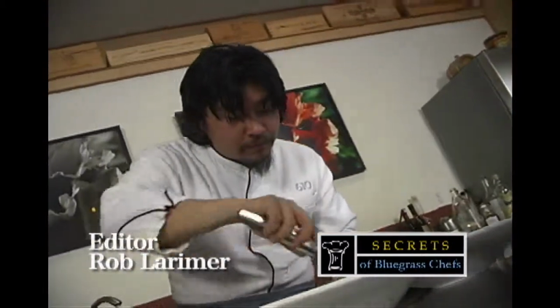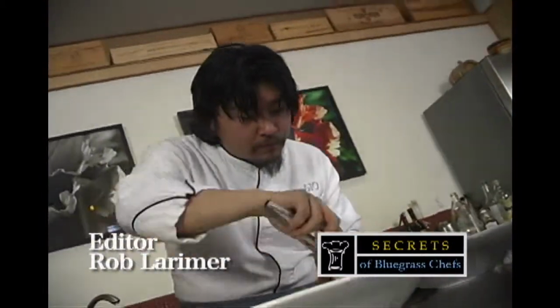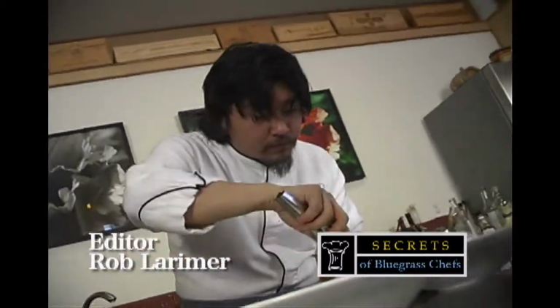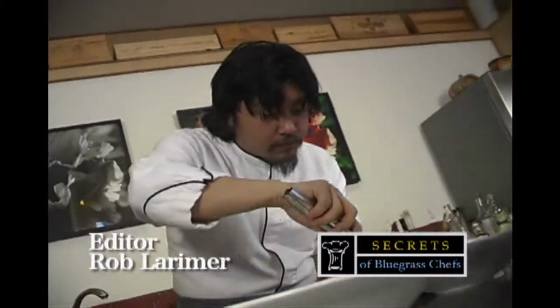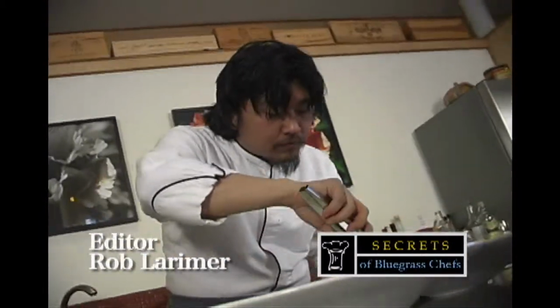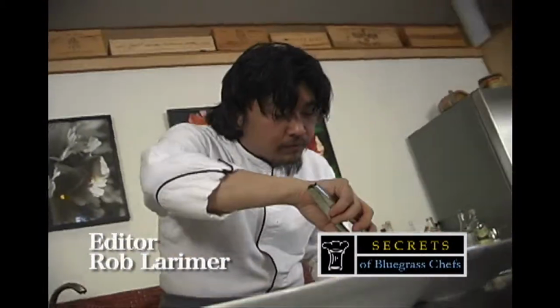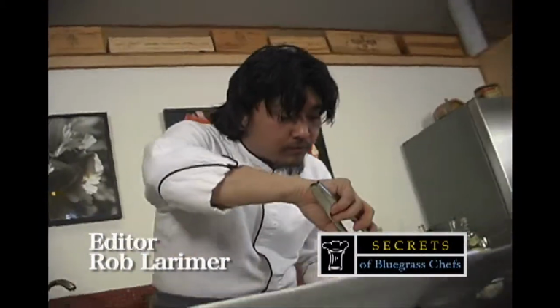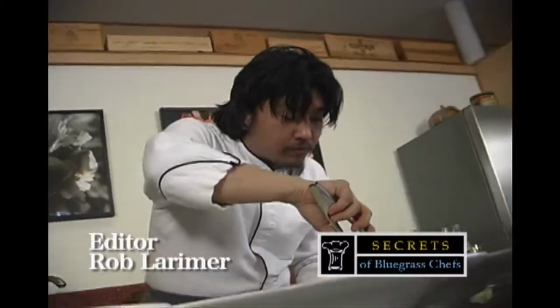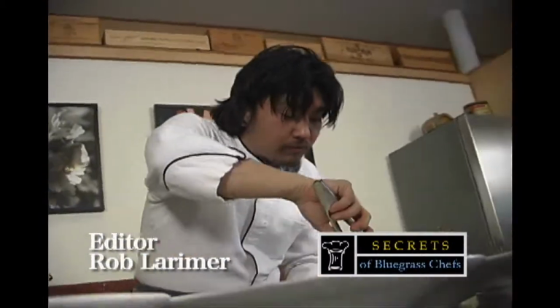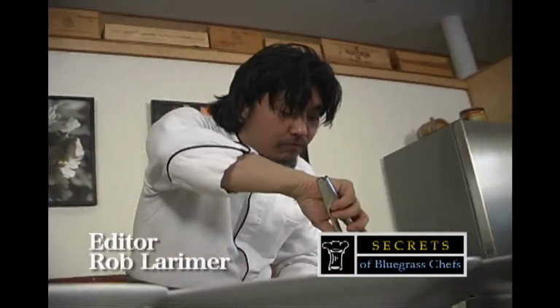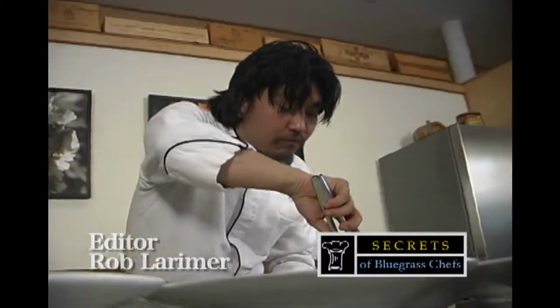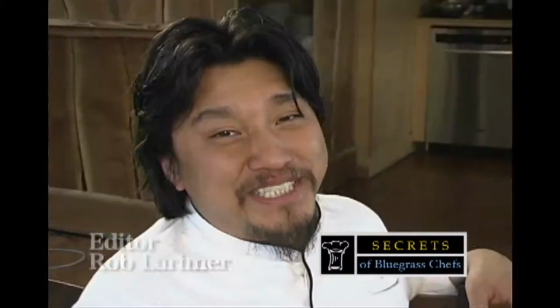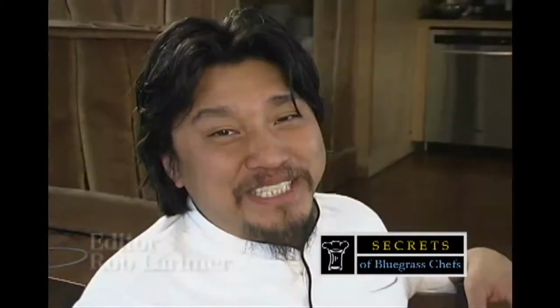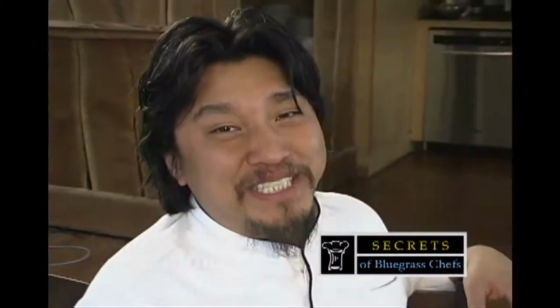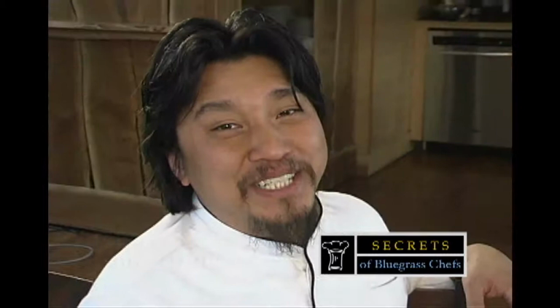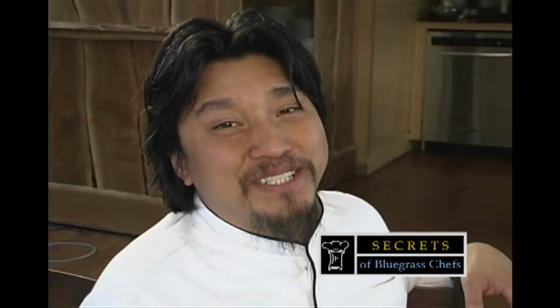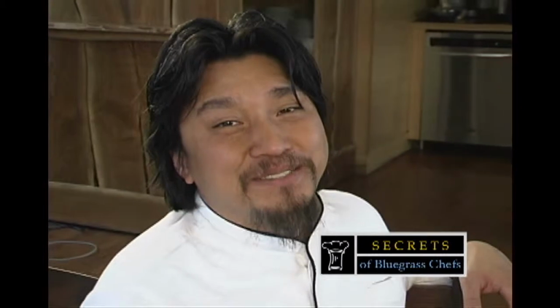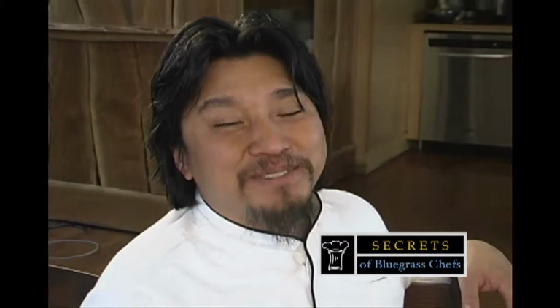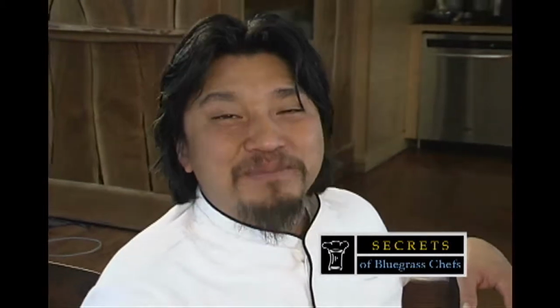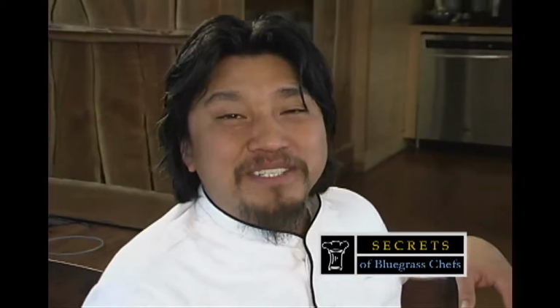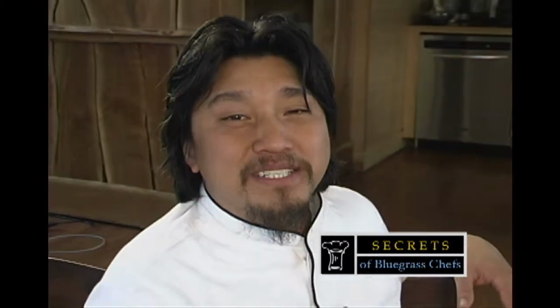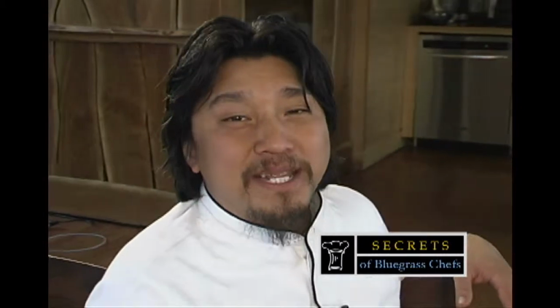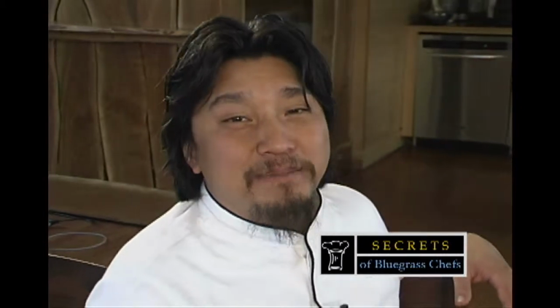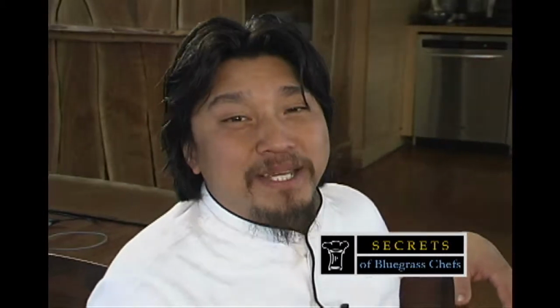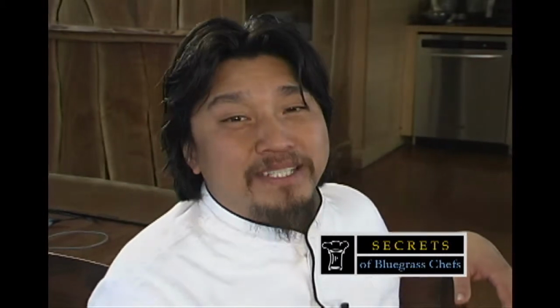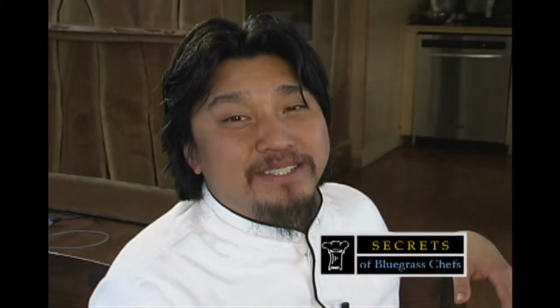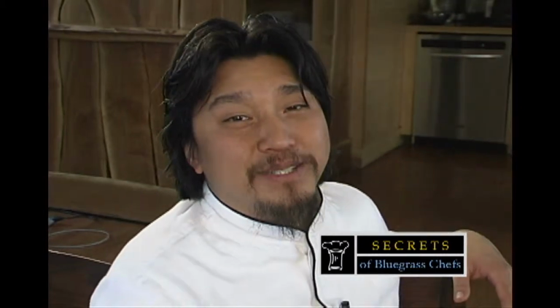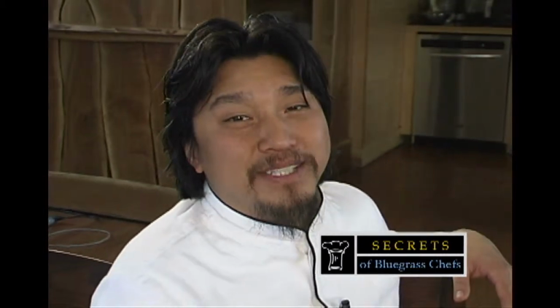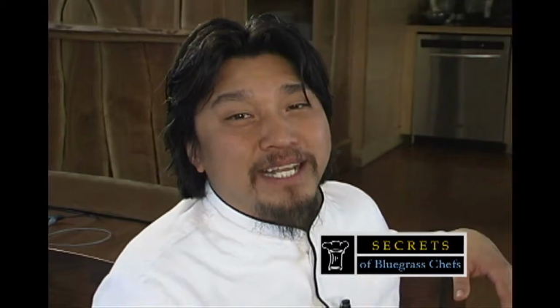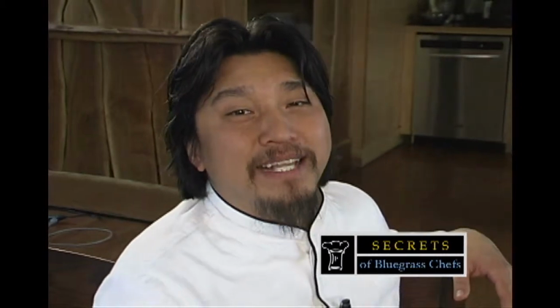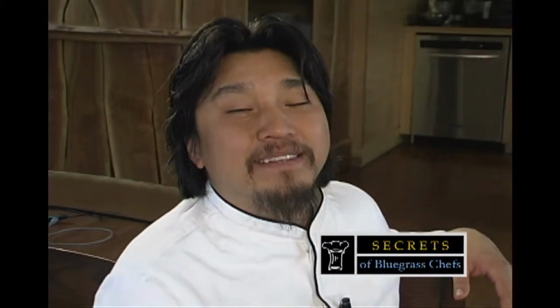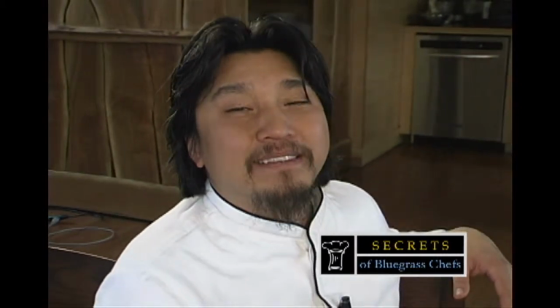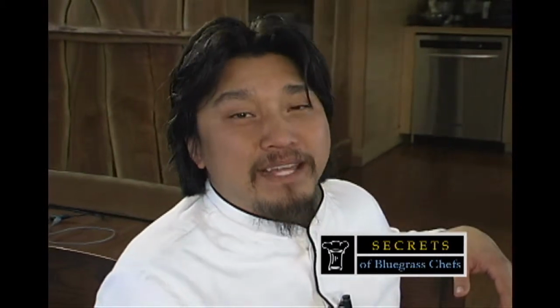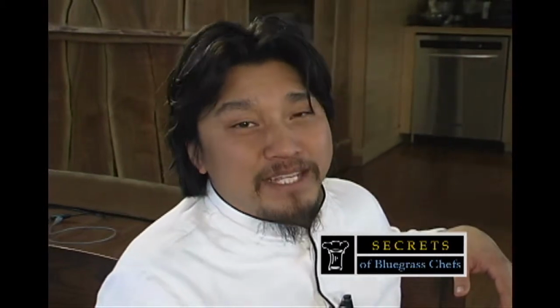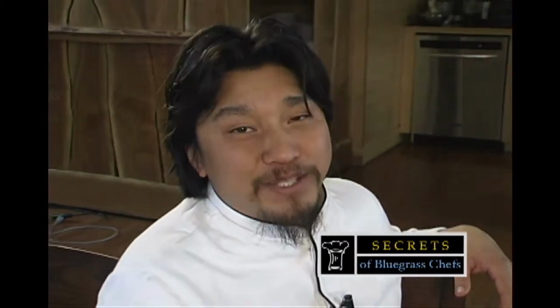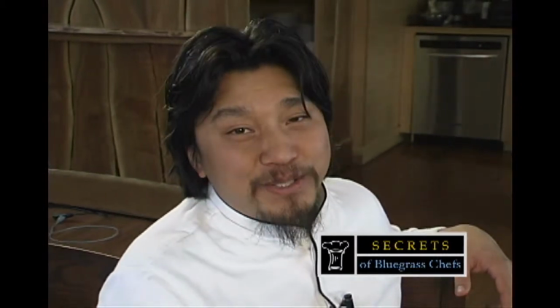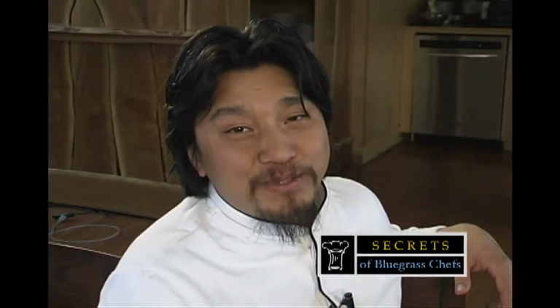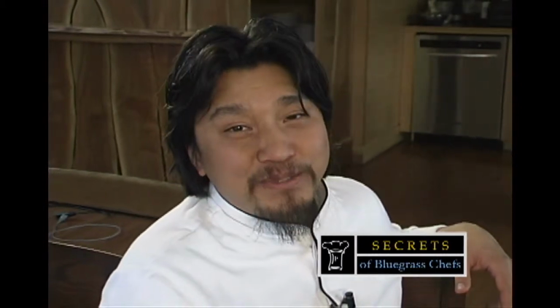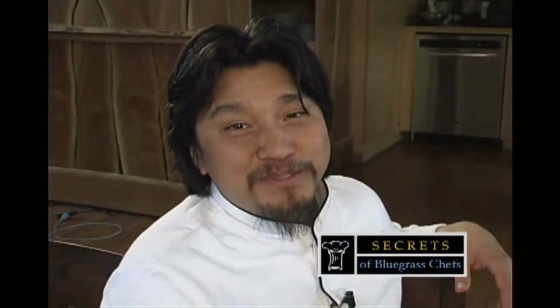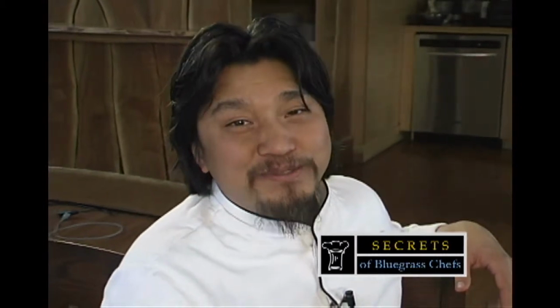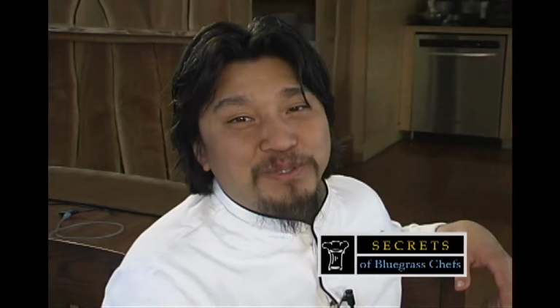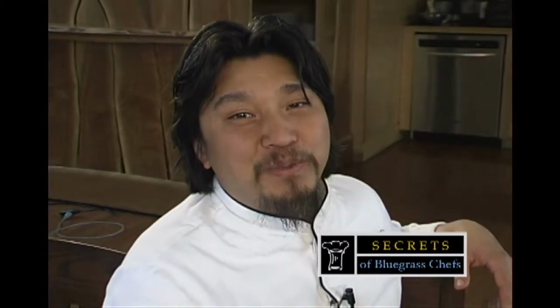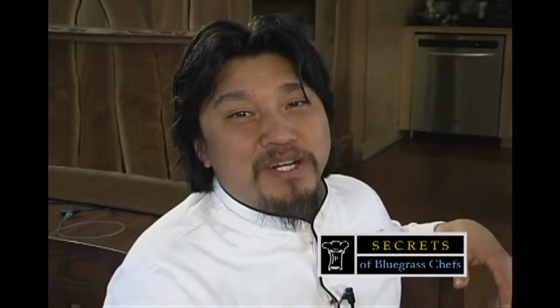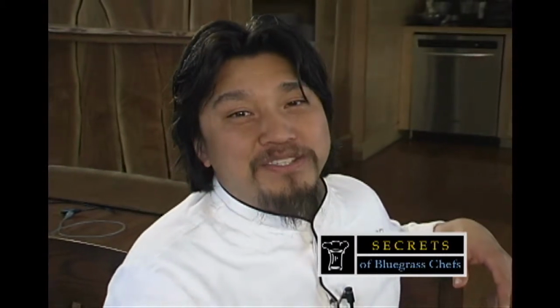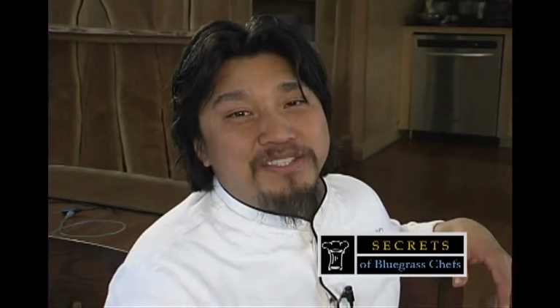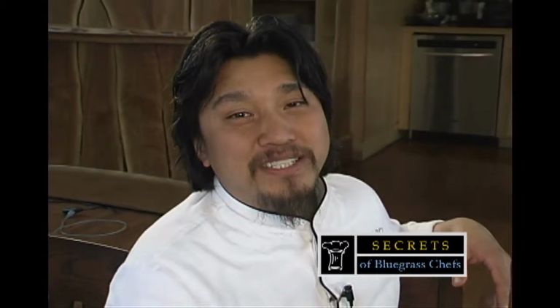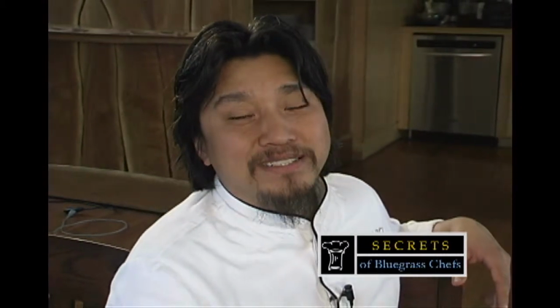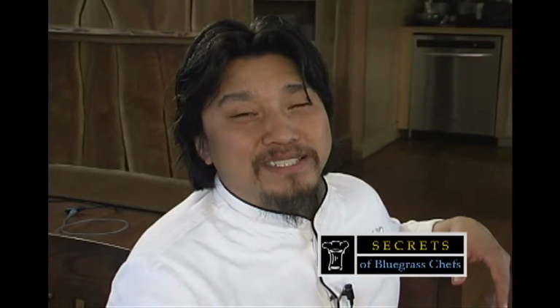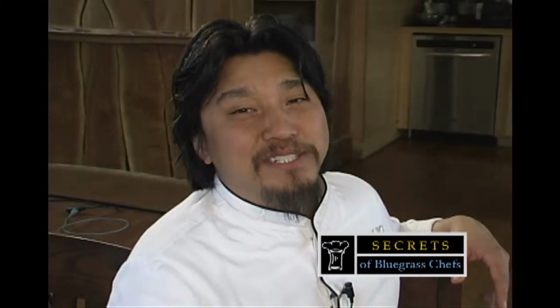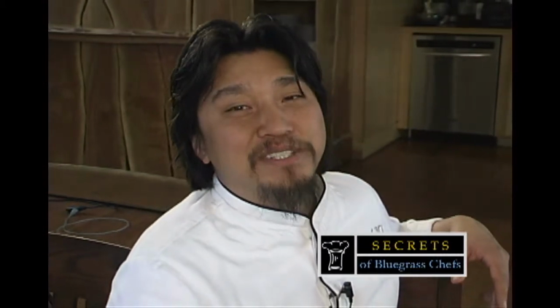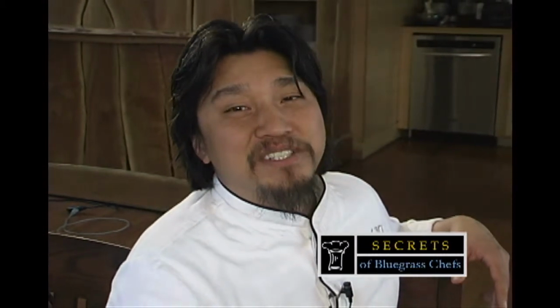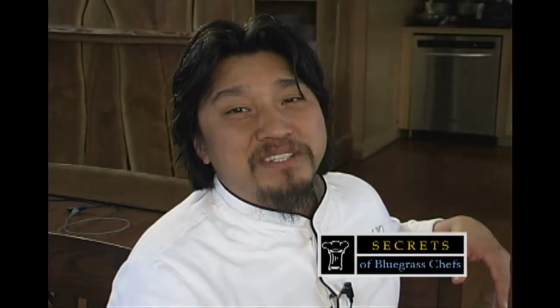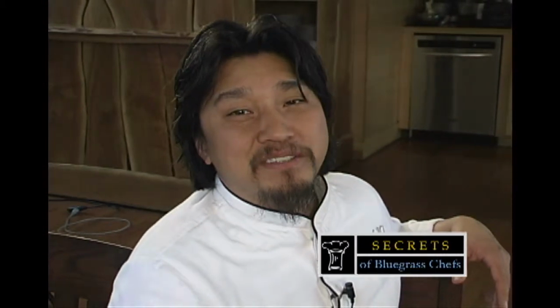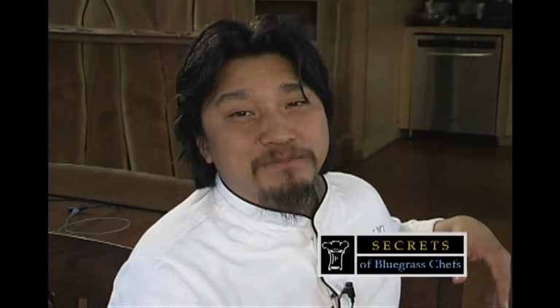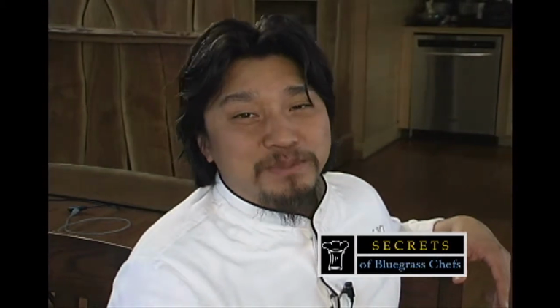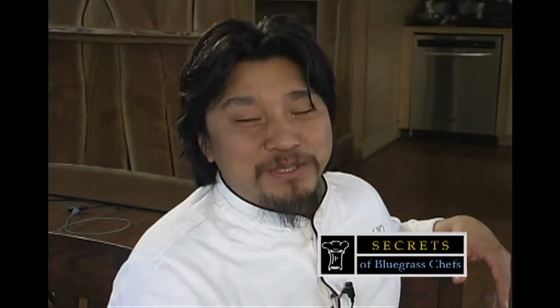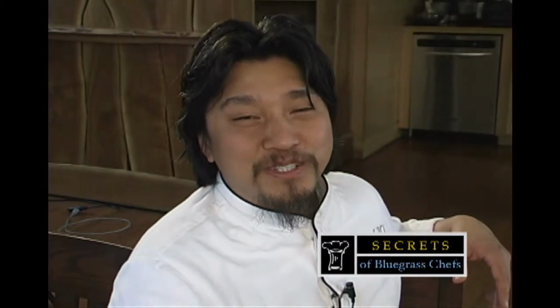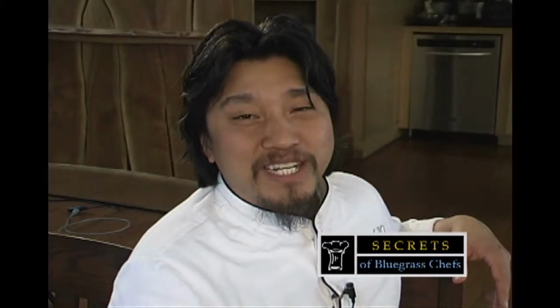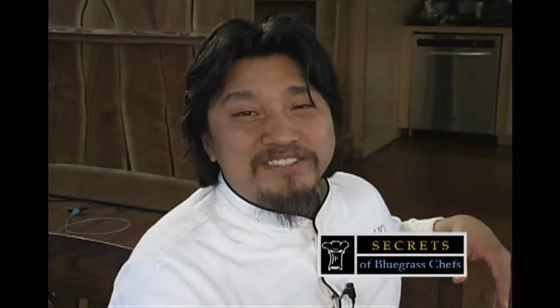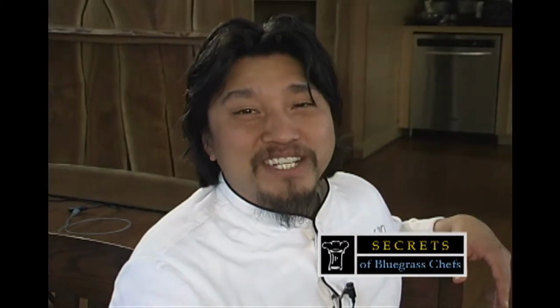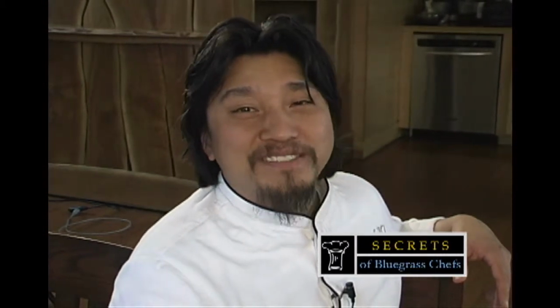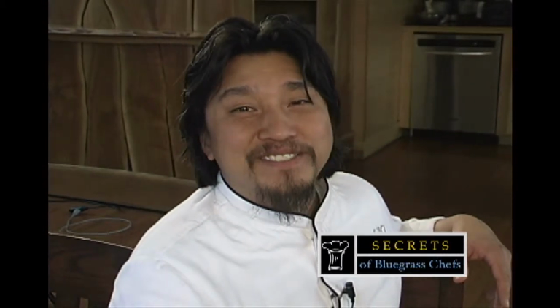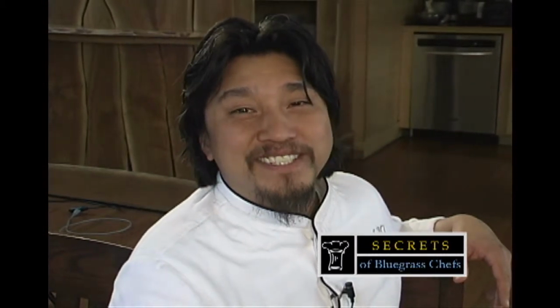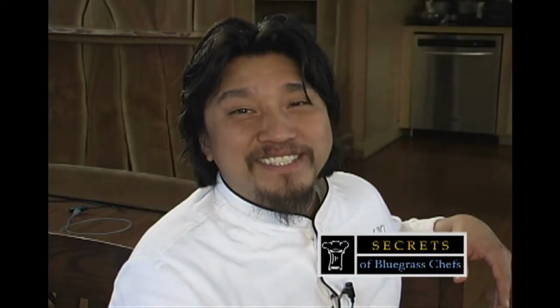I'm Chef Lee from 610 Magnolia, and thank you for watching Secrets of Bluegrass Chefs.